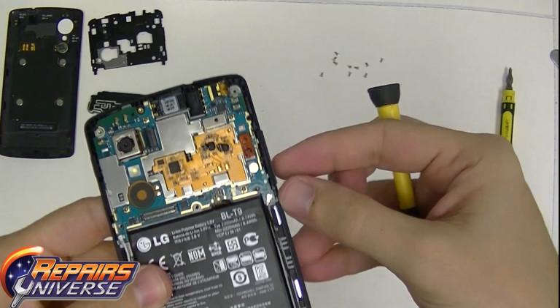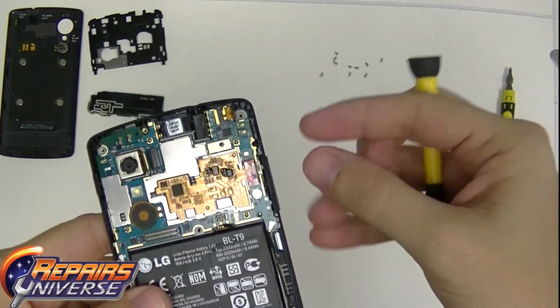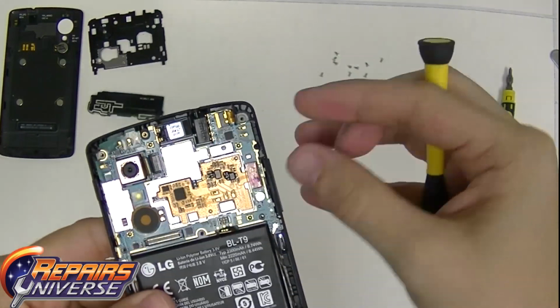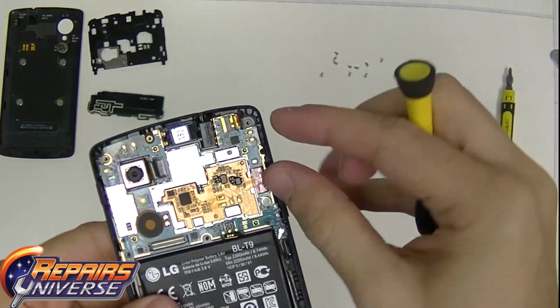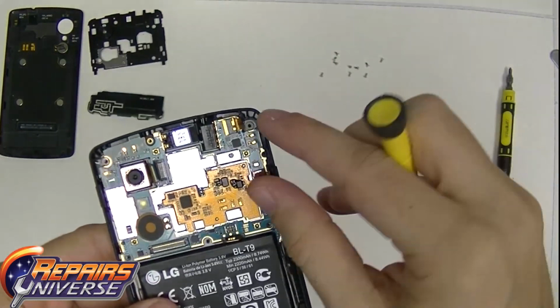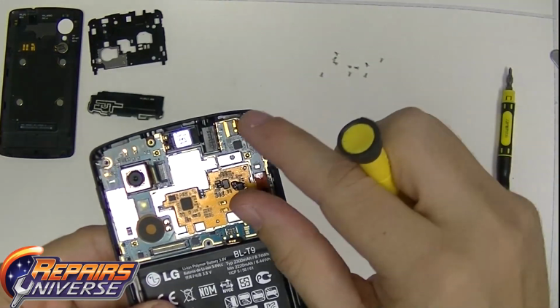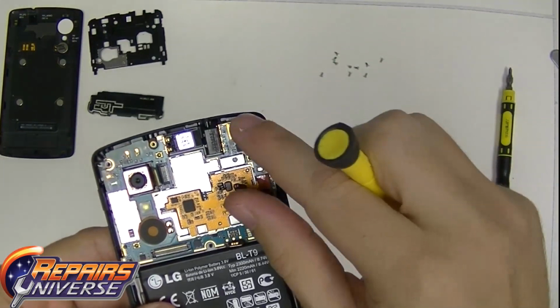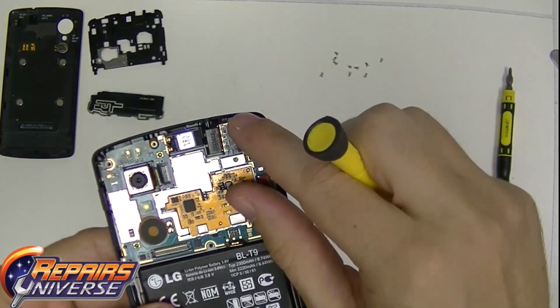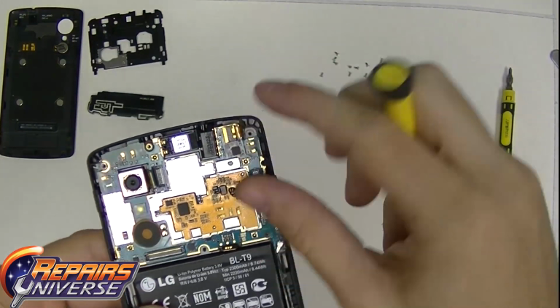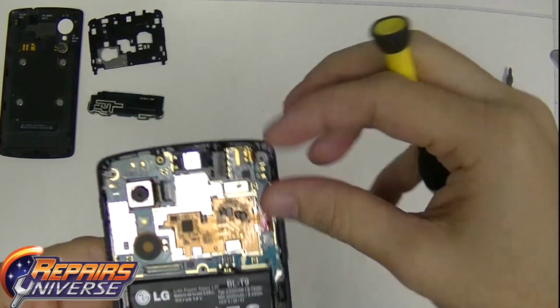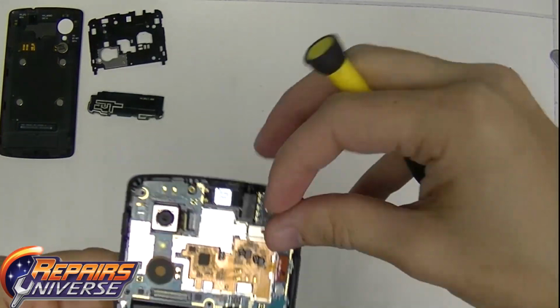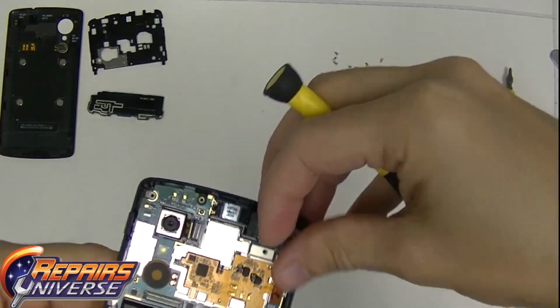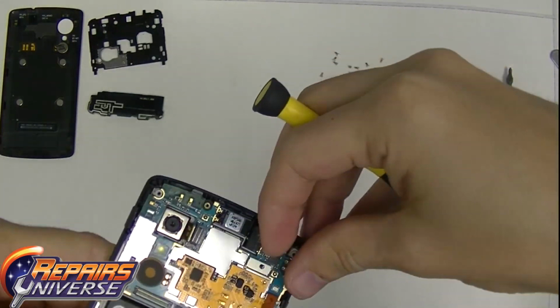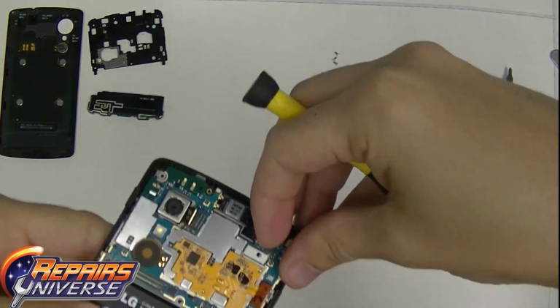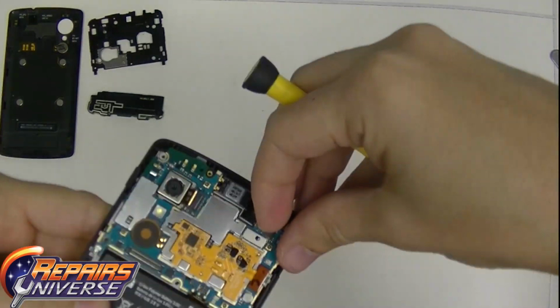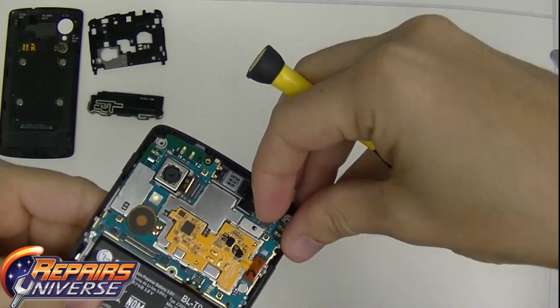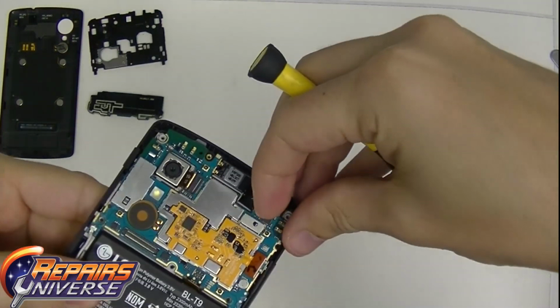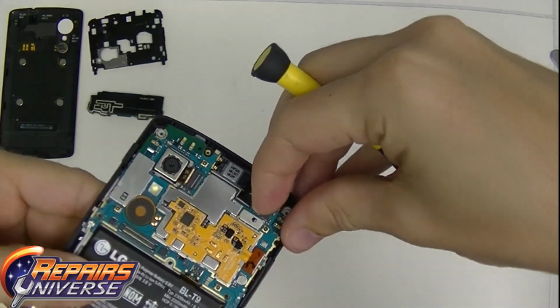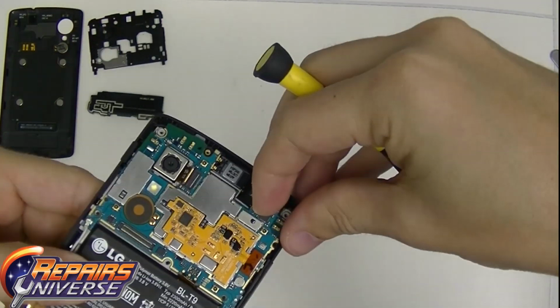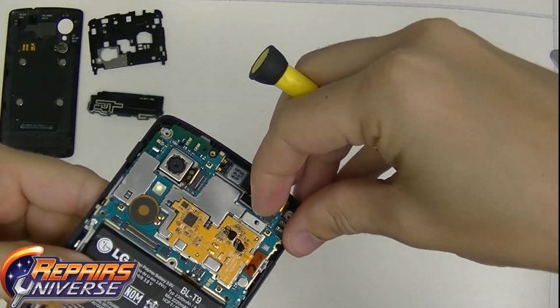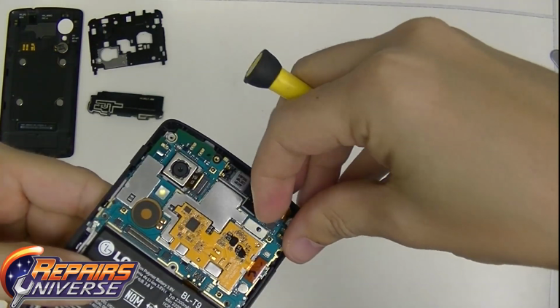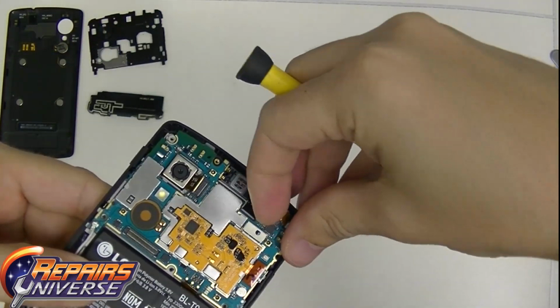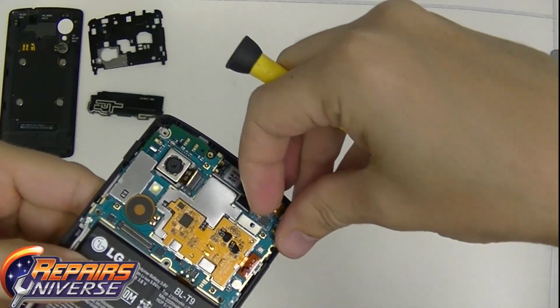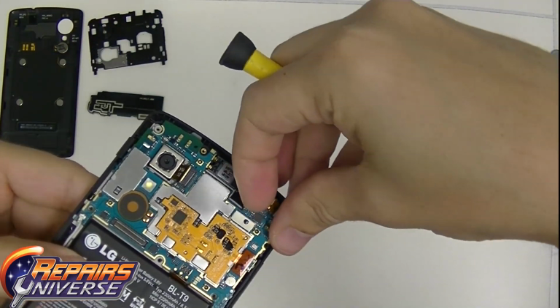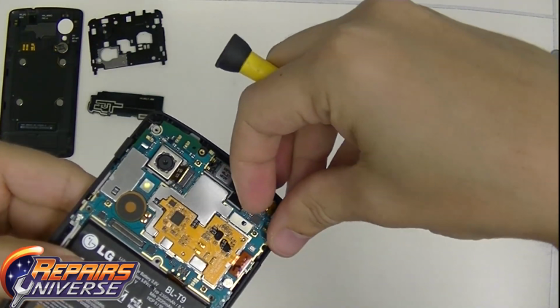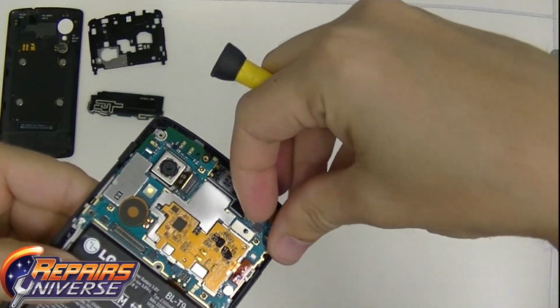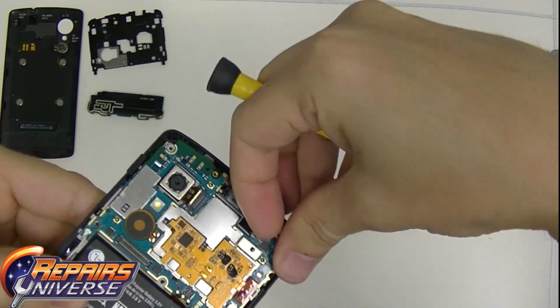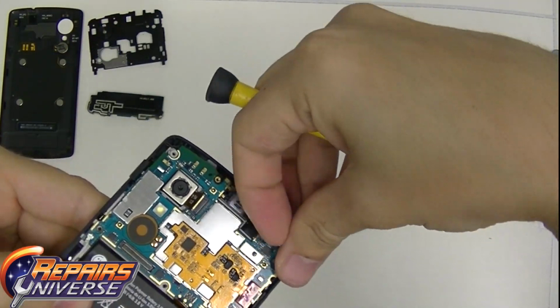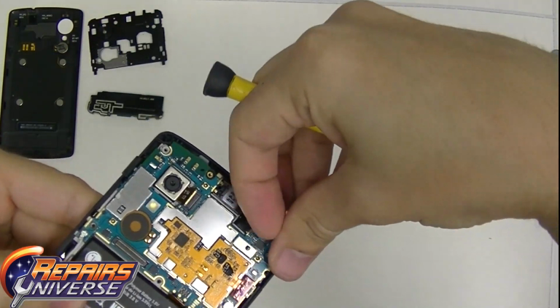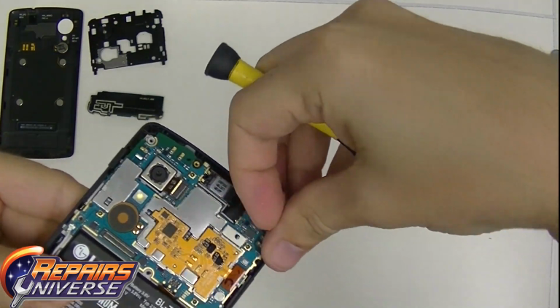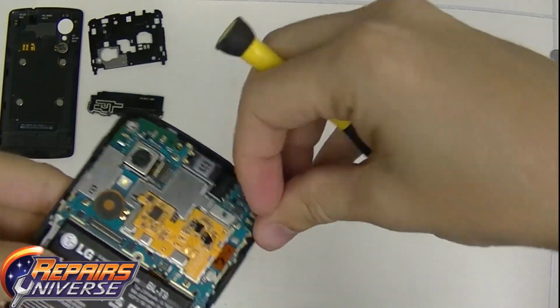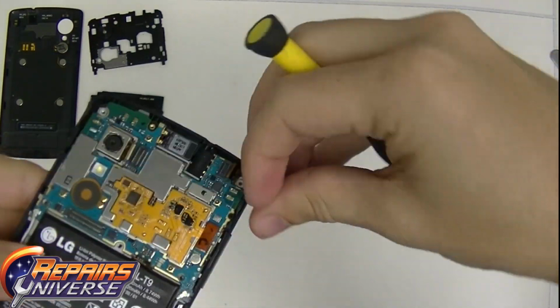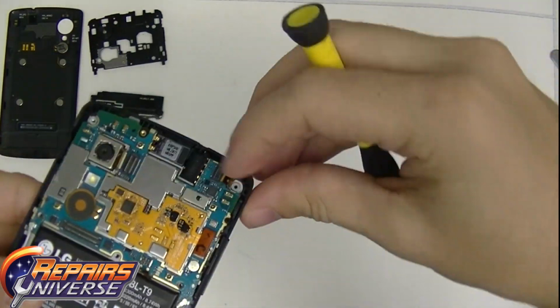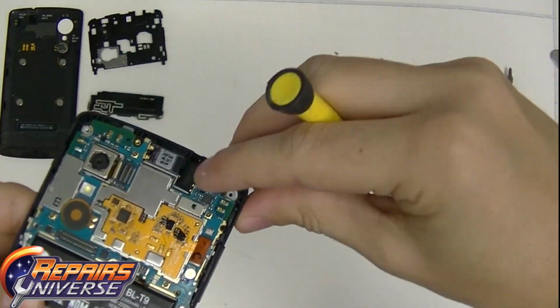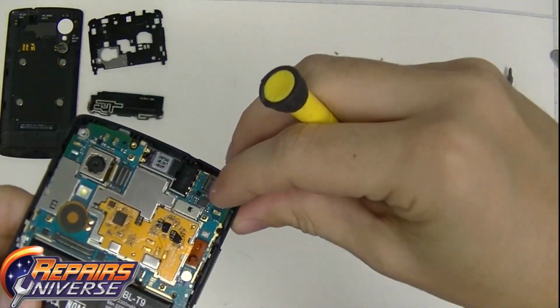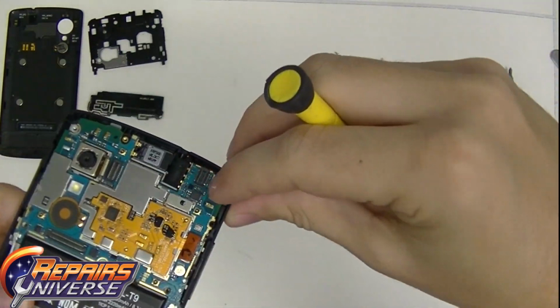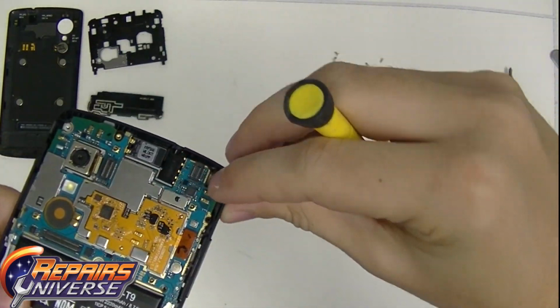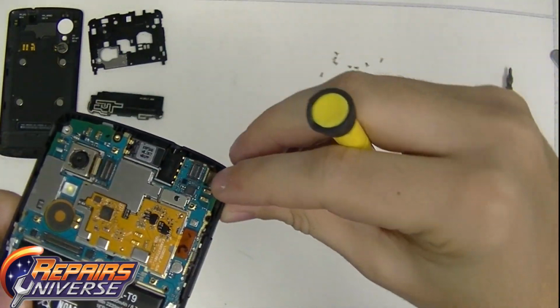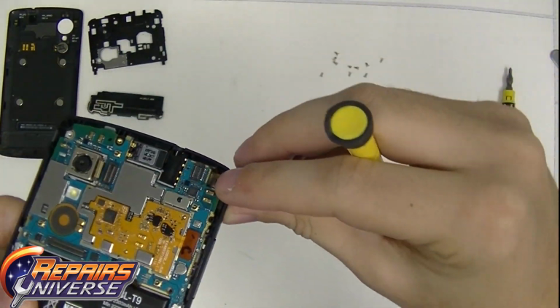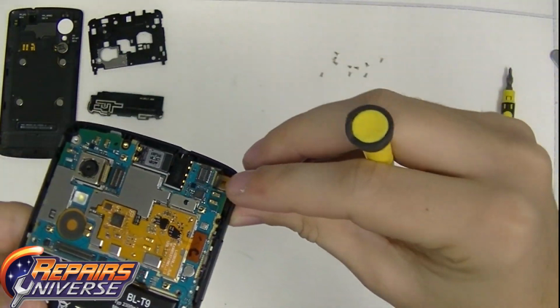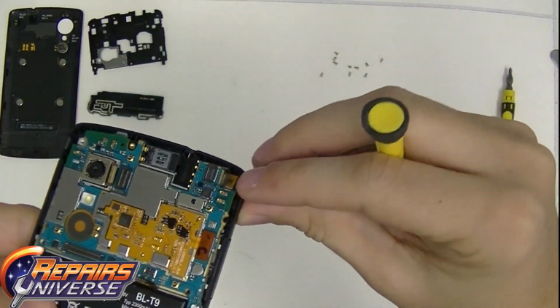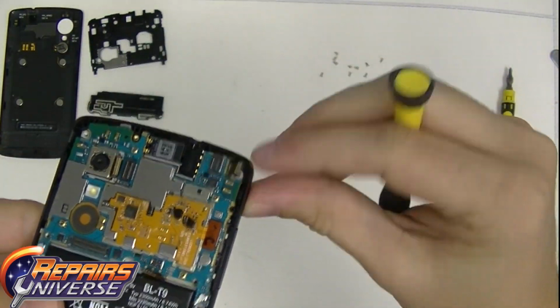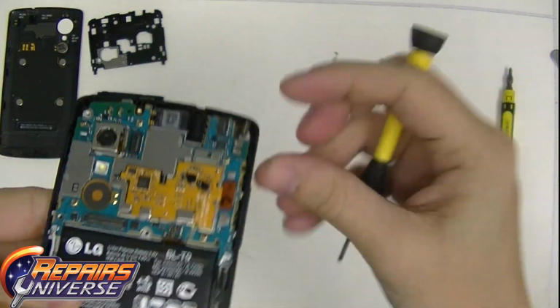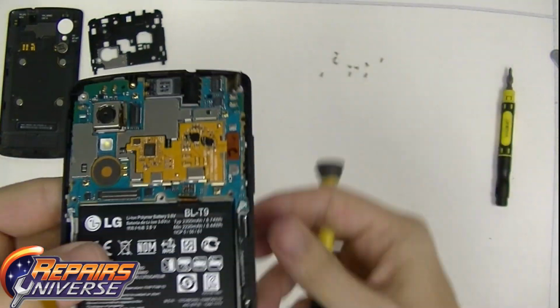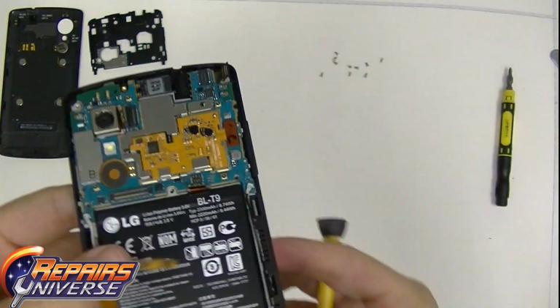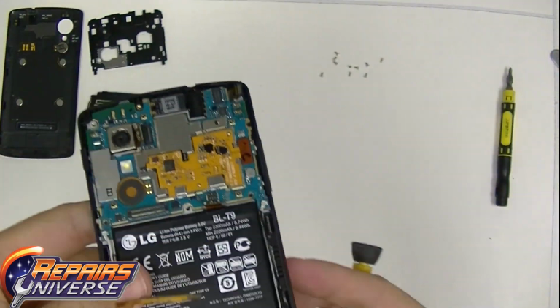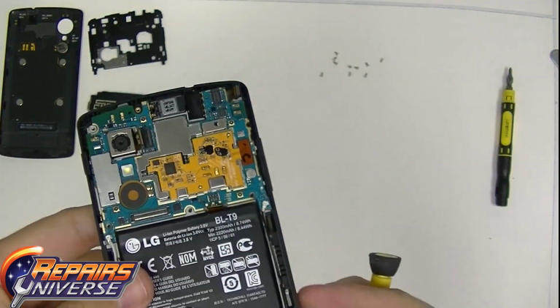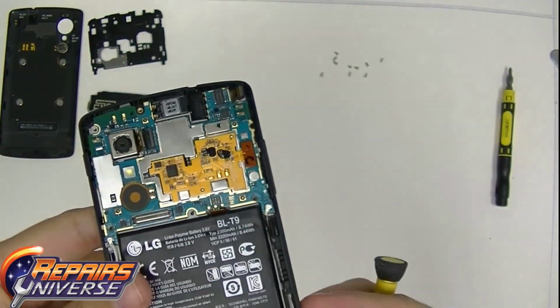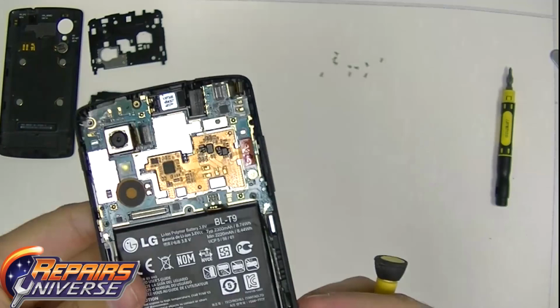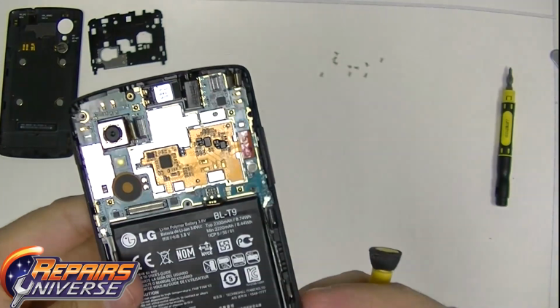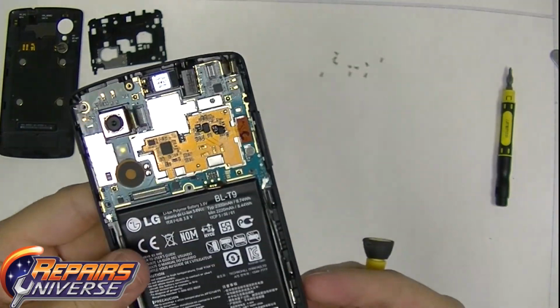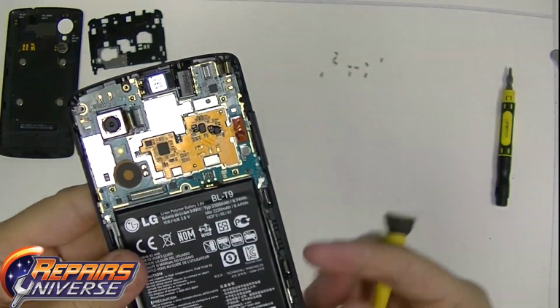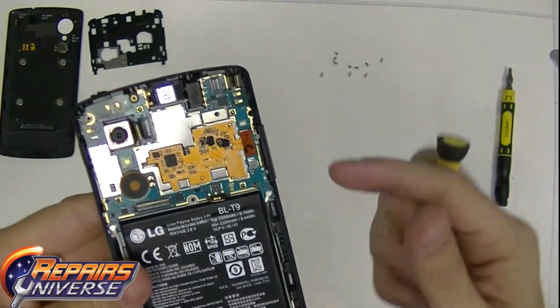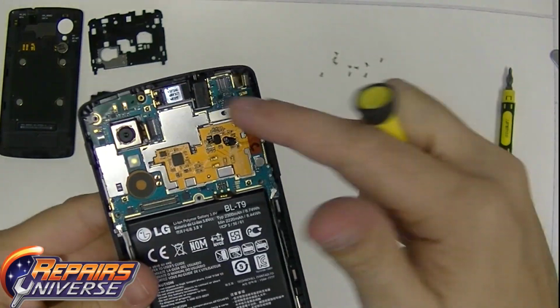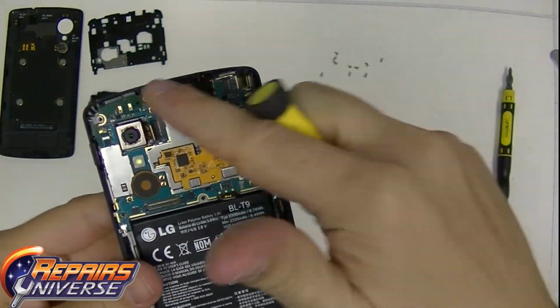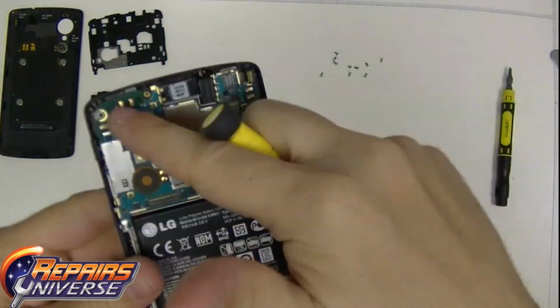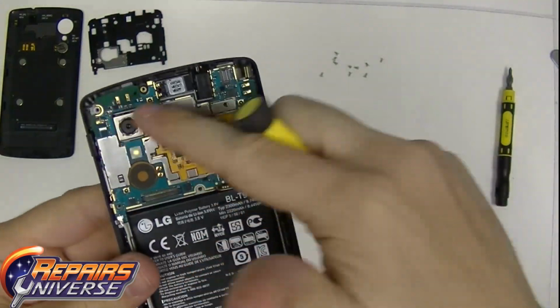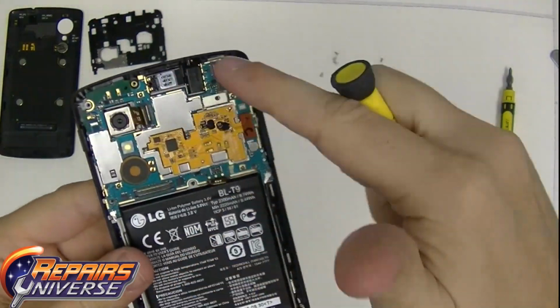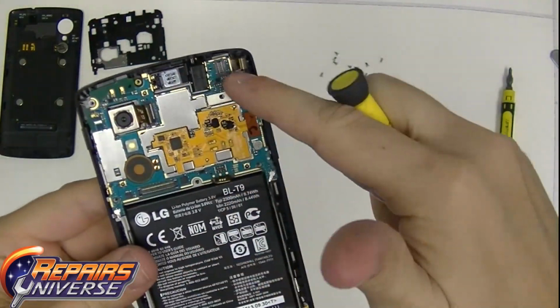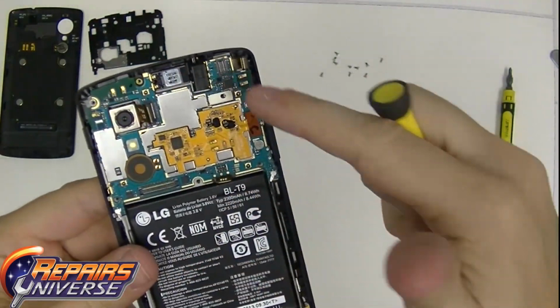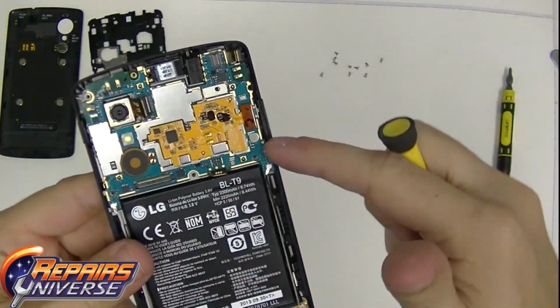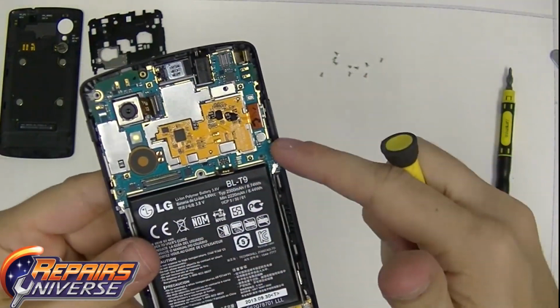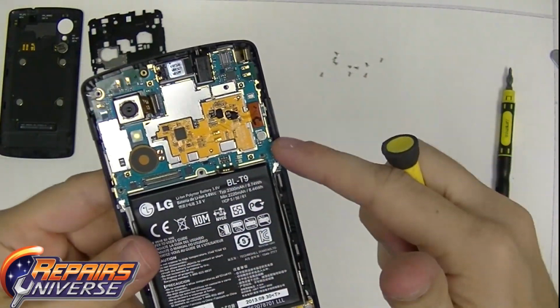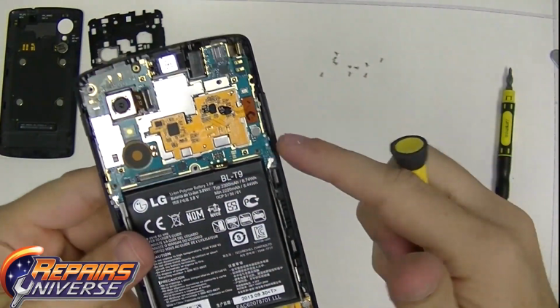The next one up below is the LCD connection. And you have the back-facing camera and then the front-facing camera.